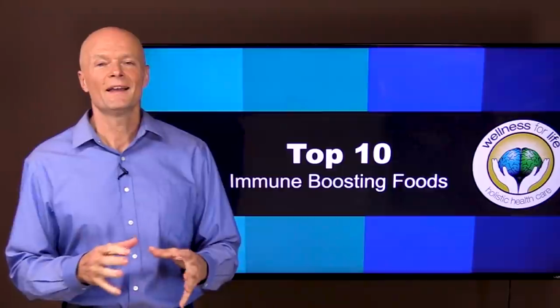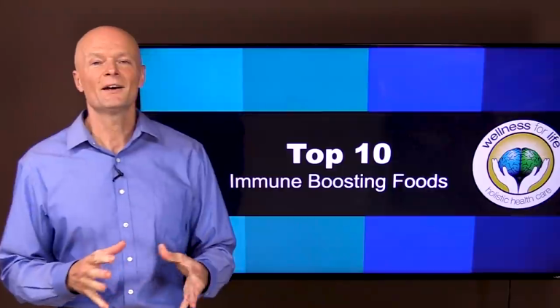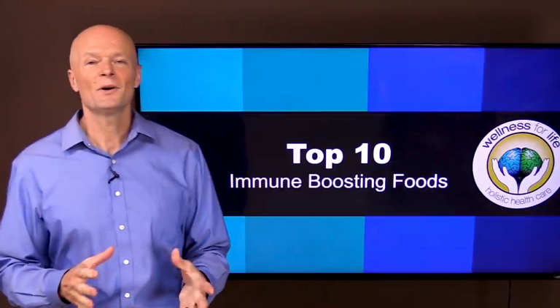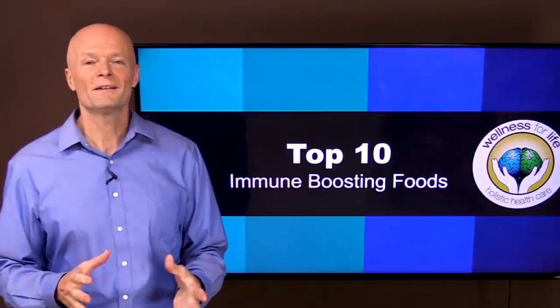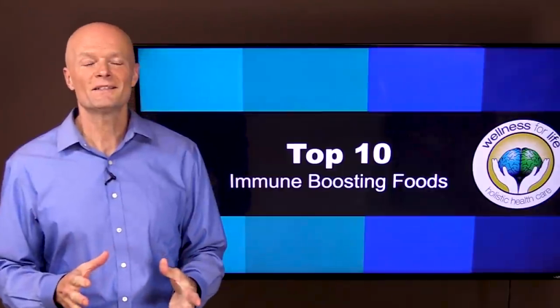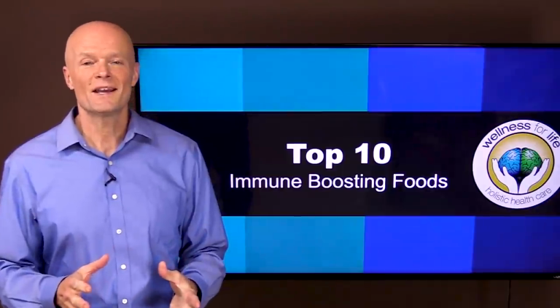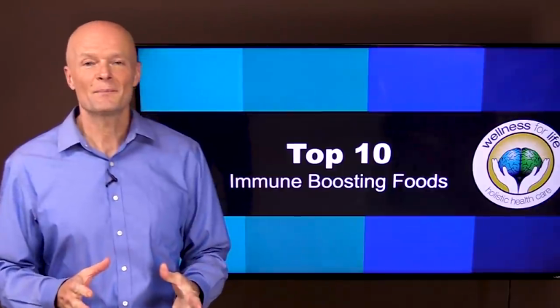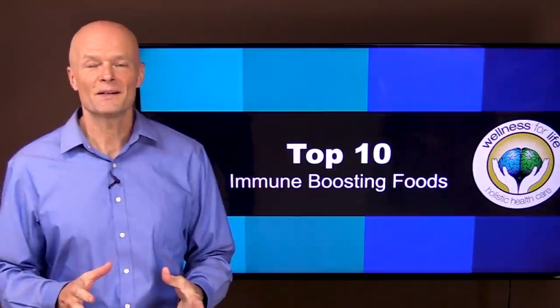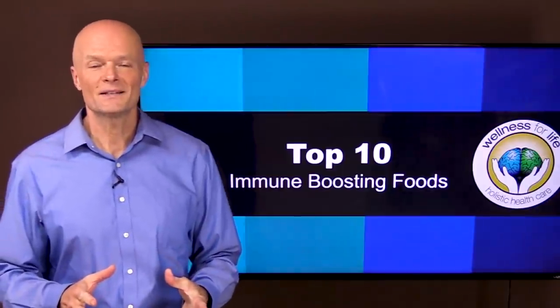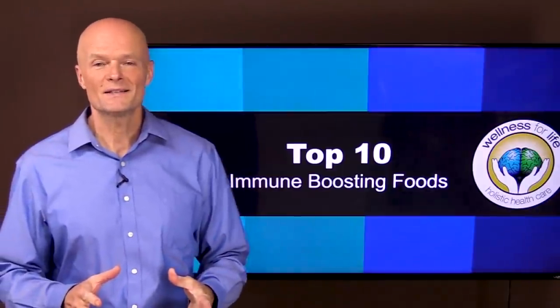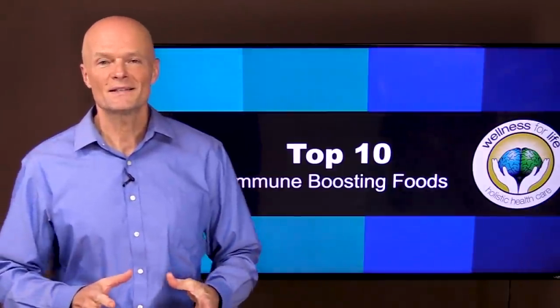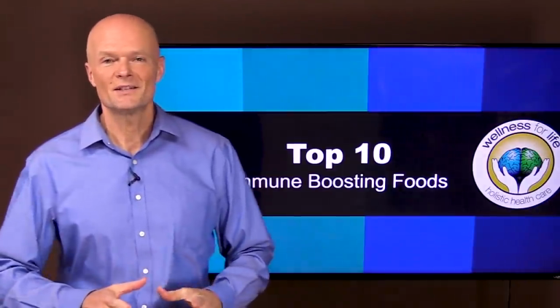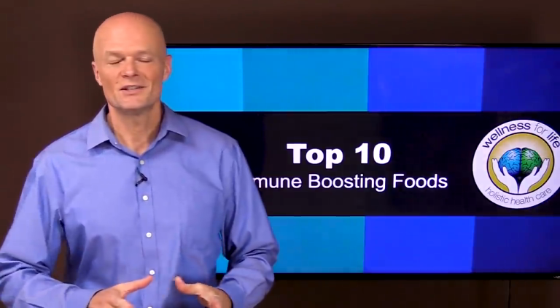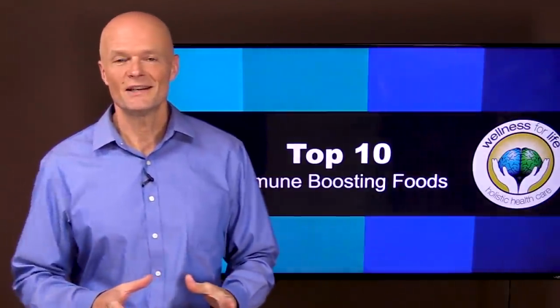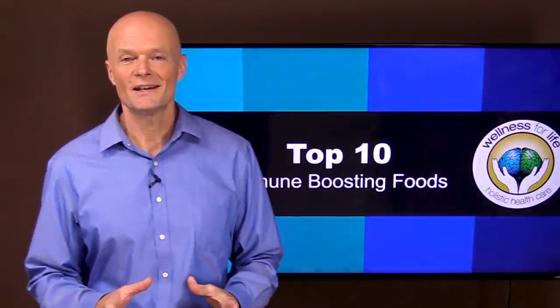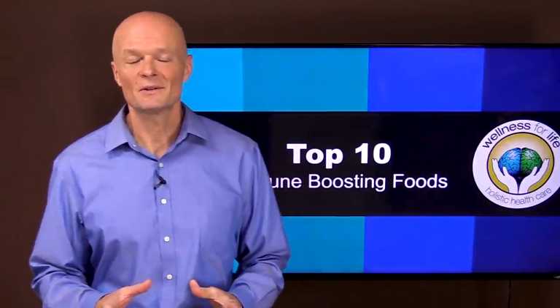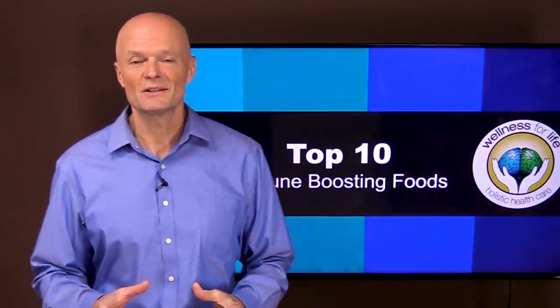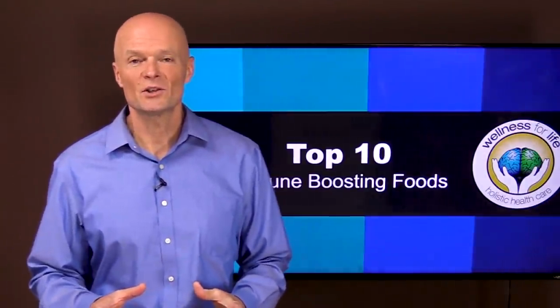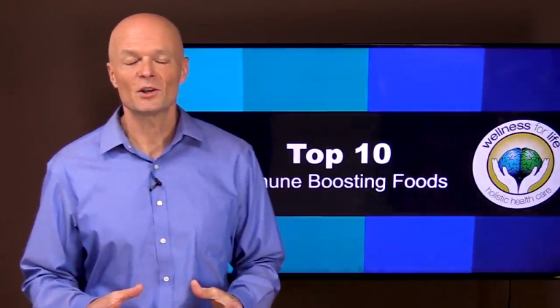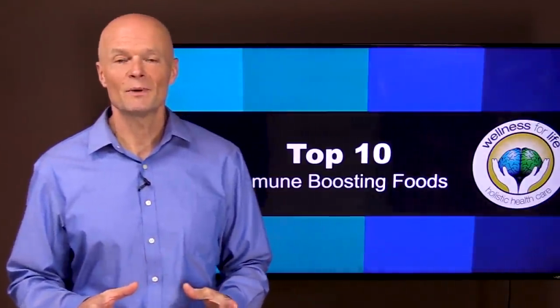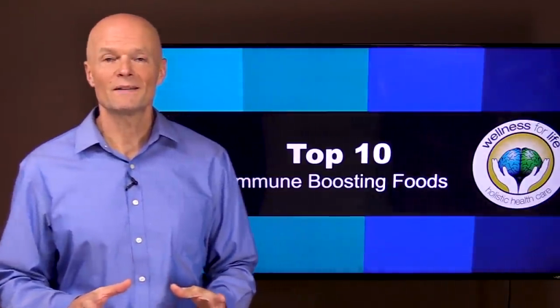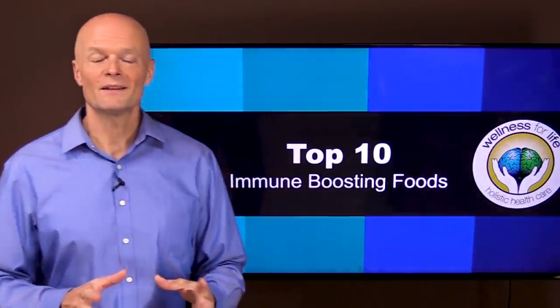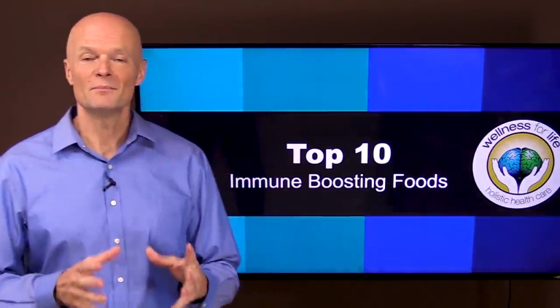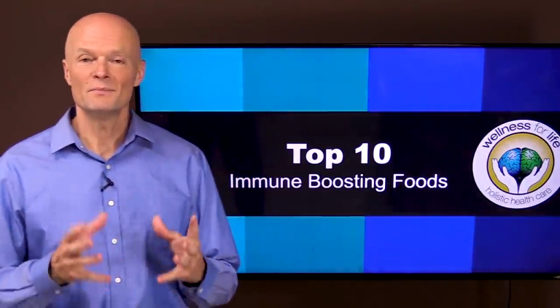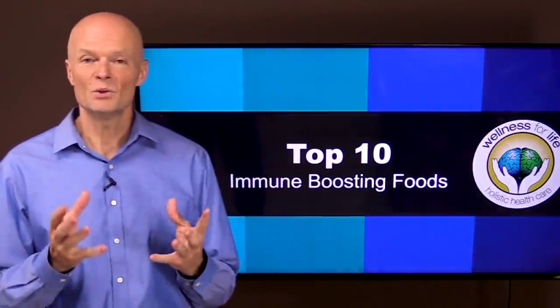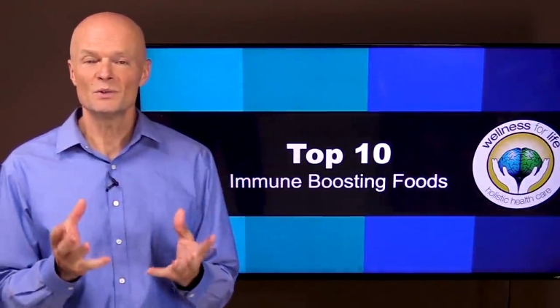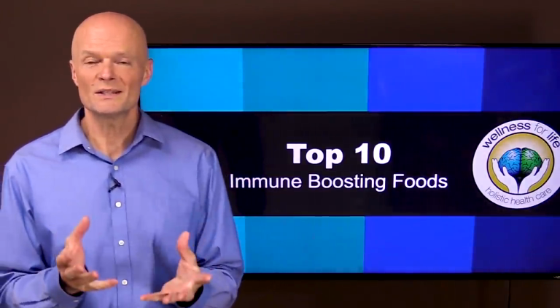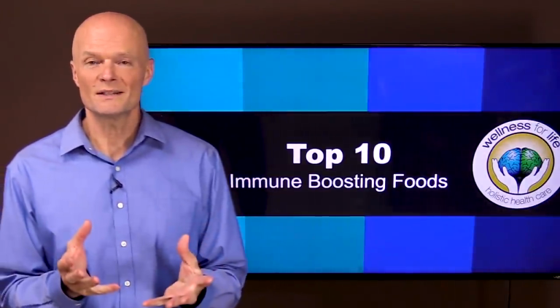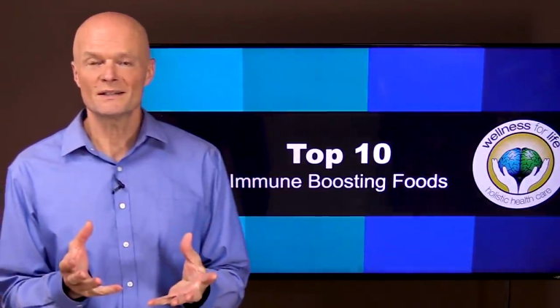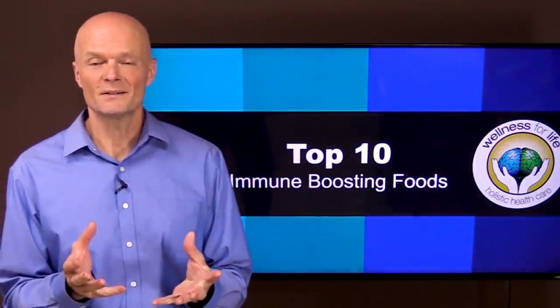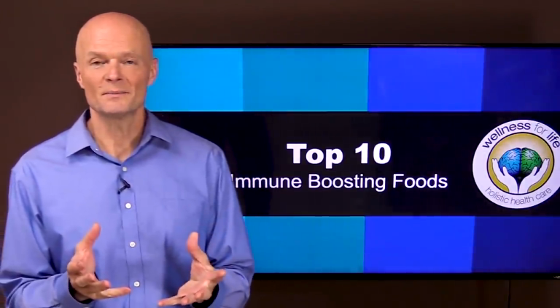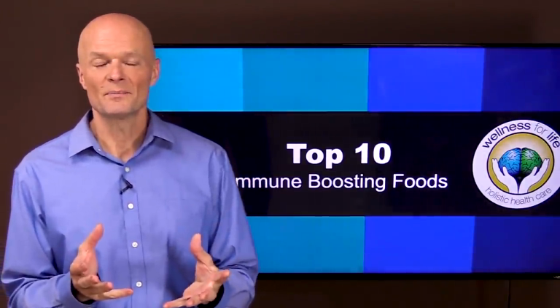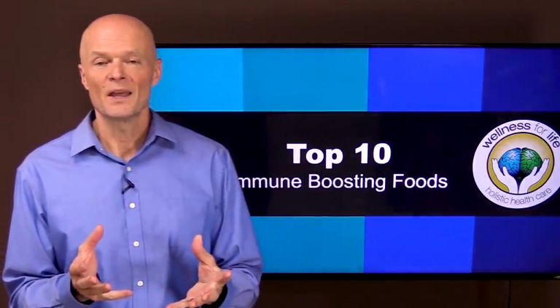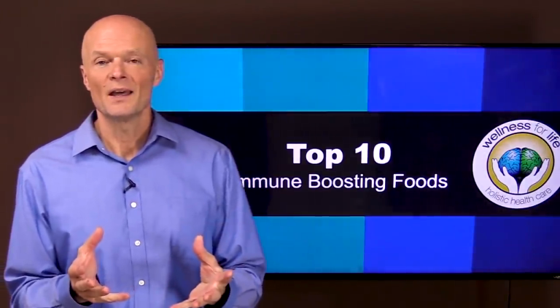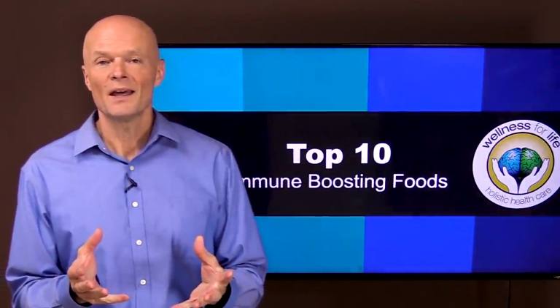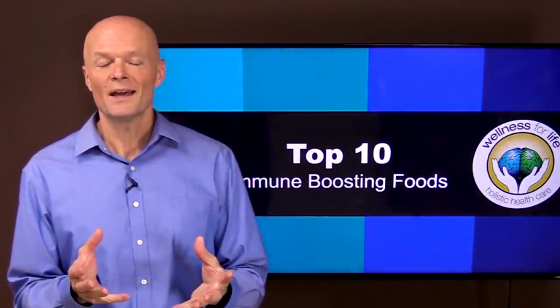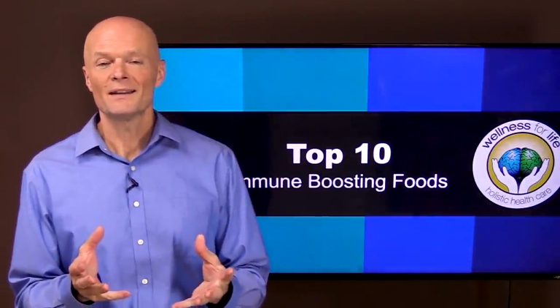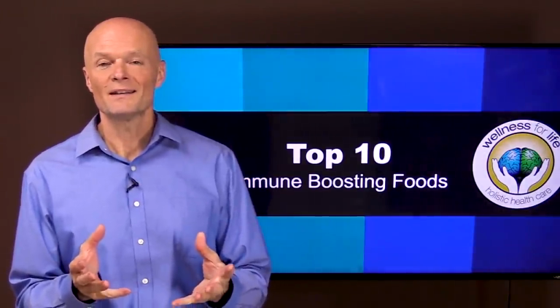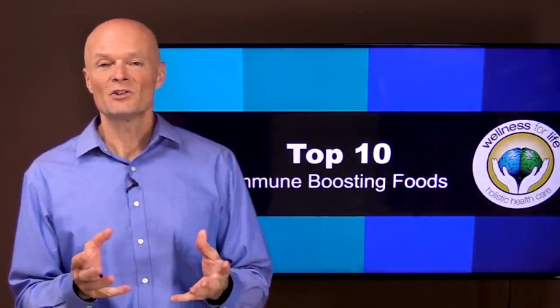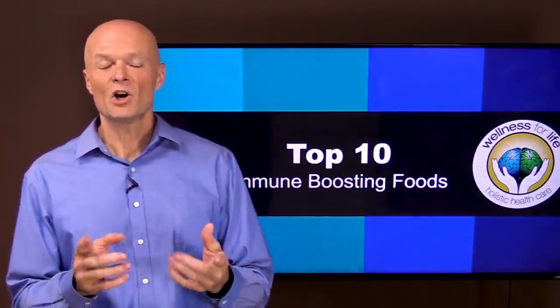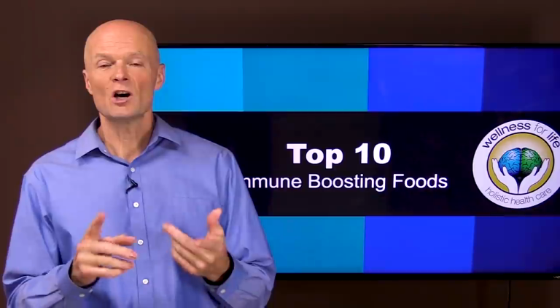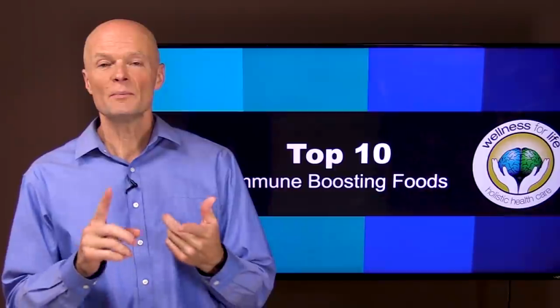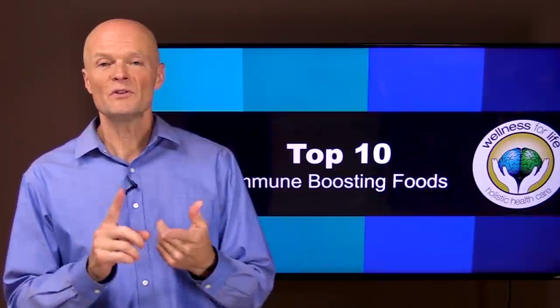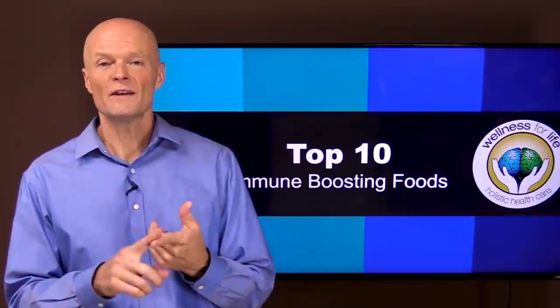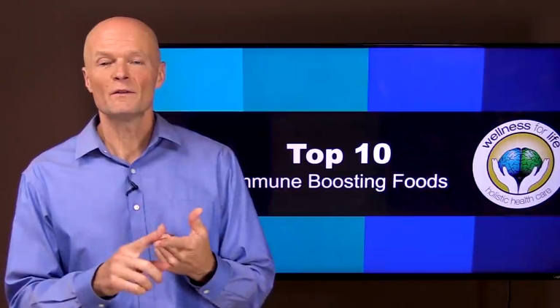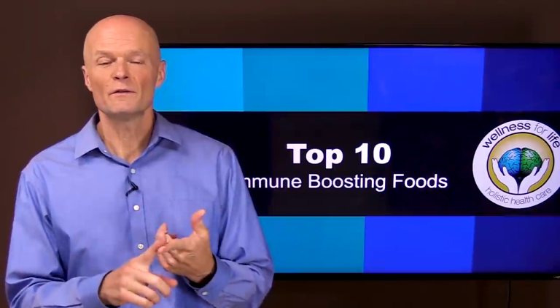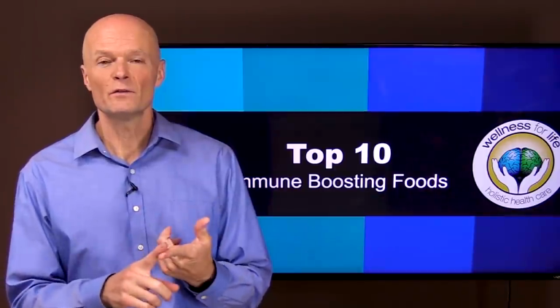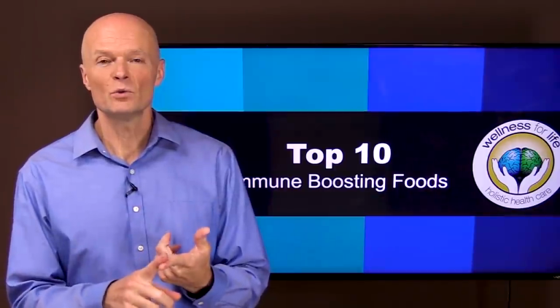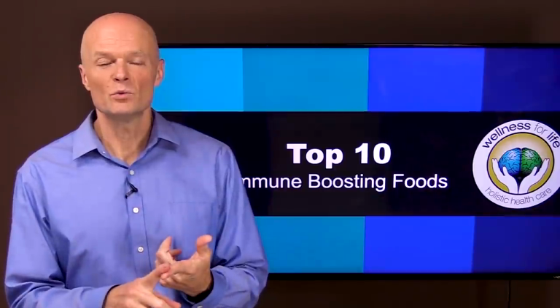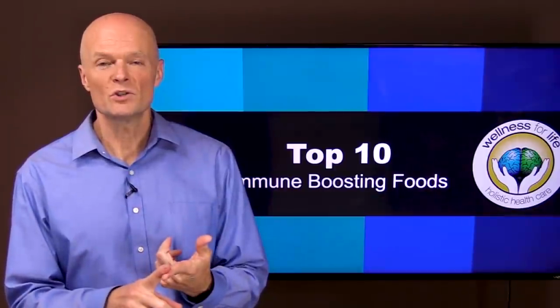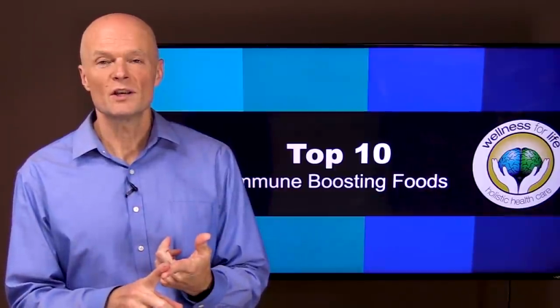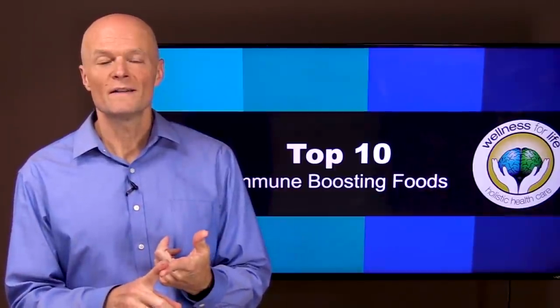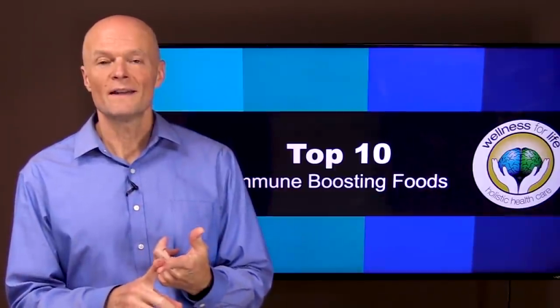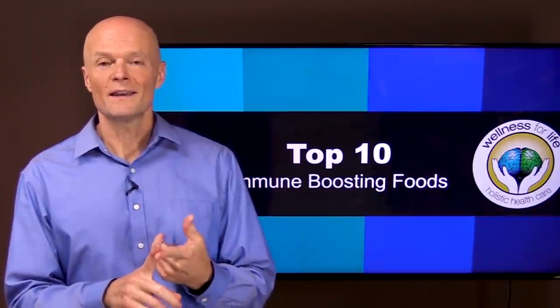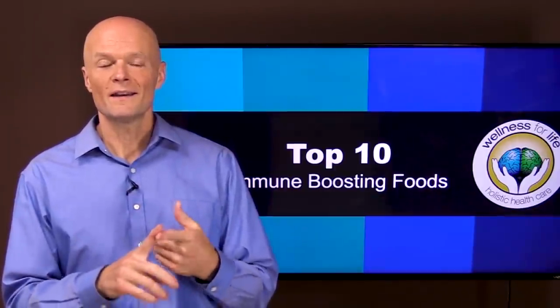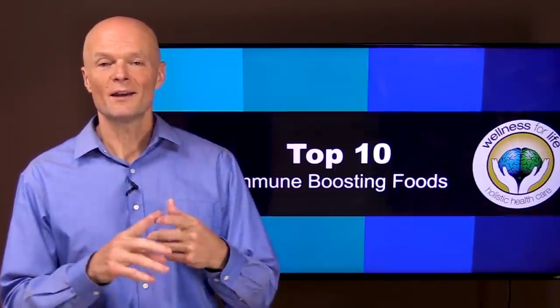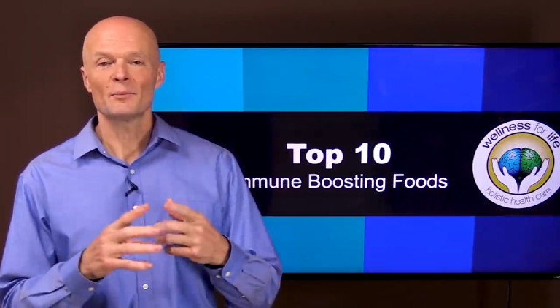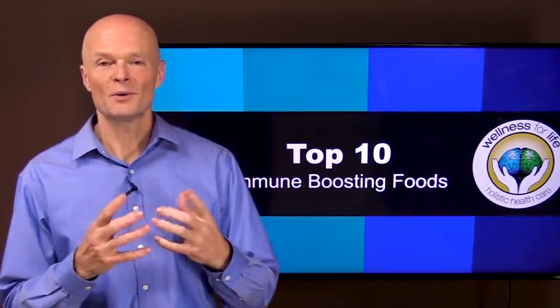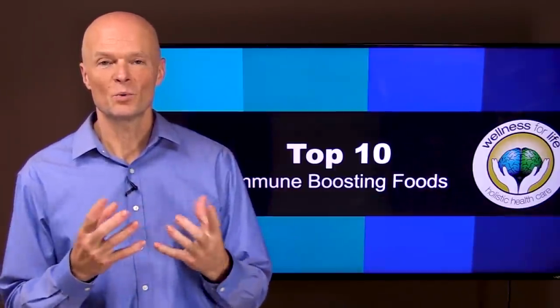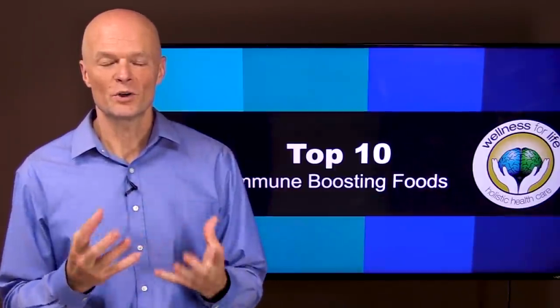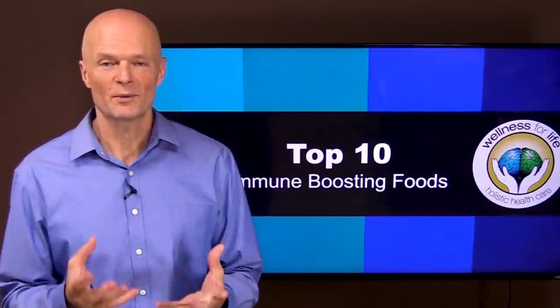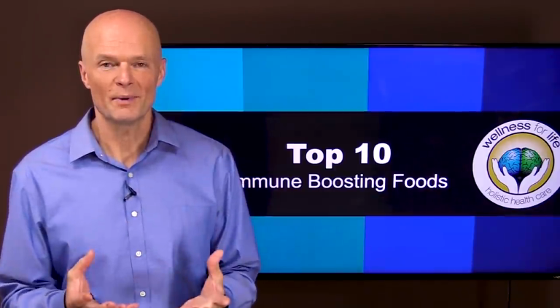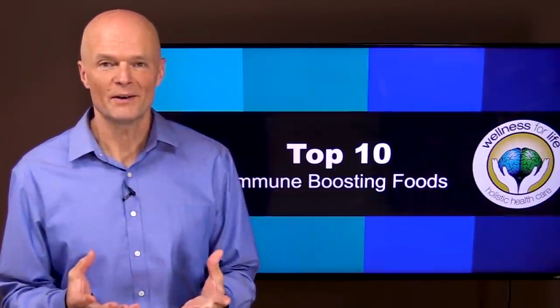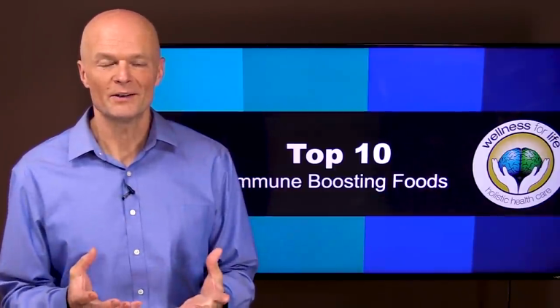Hello health champions. Today I want to talk about the immune system and the top 10 foods that can help it work better.